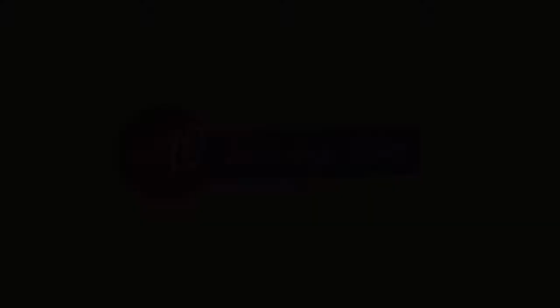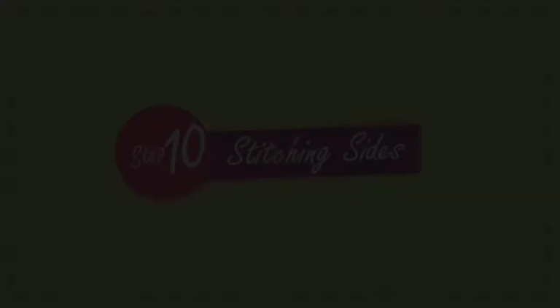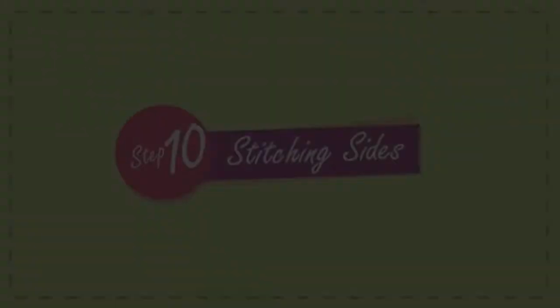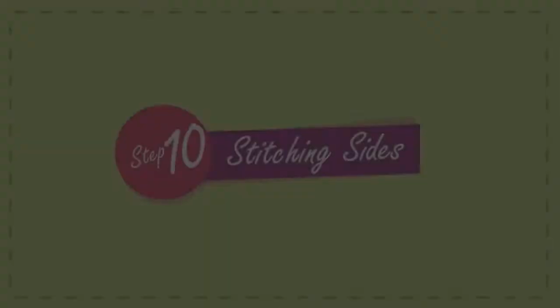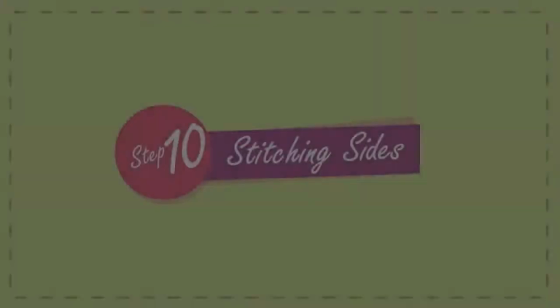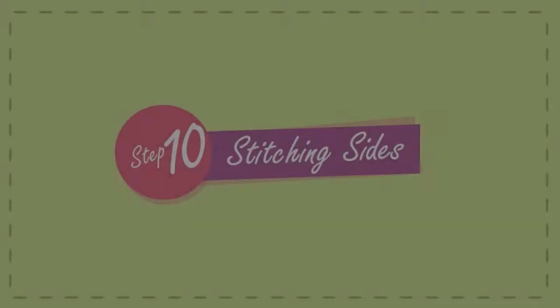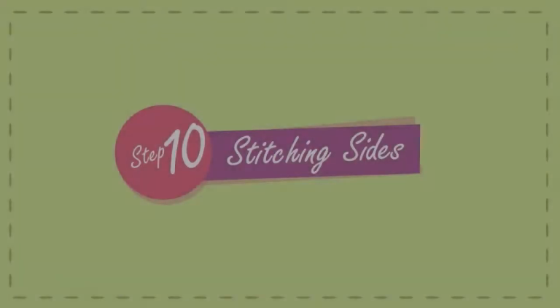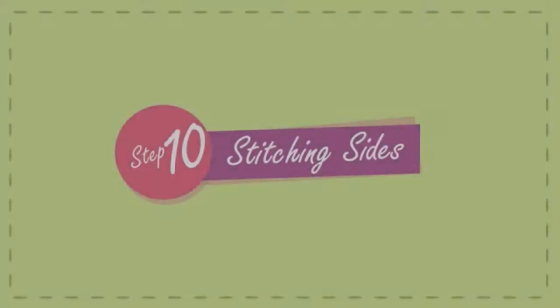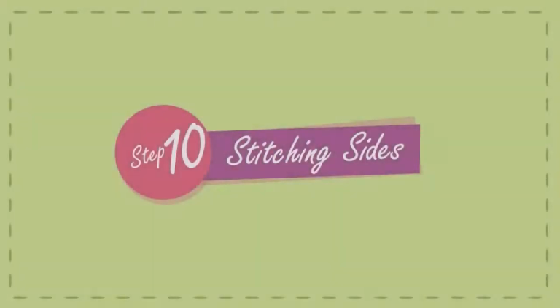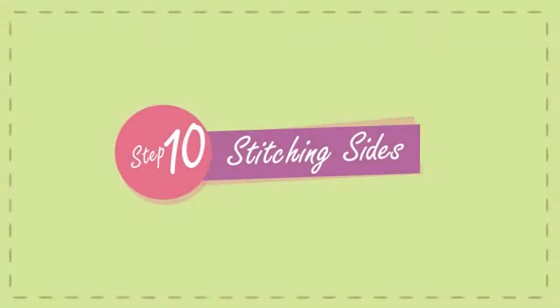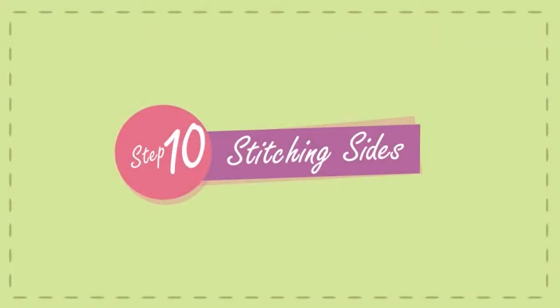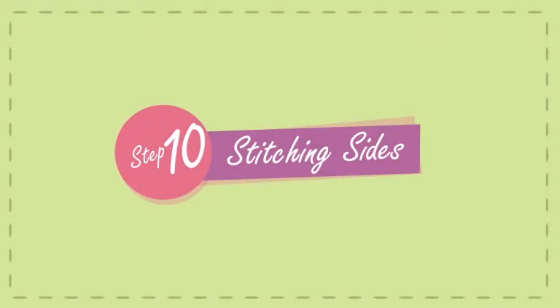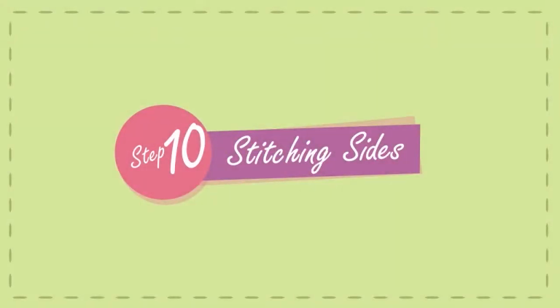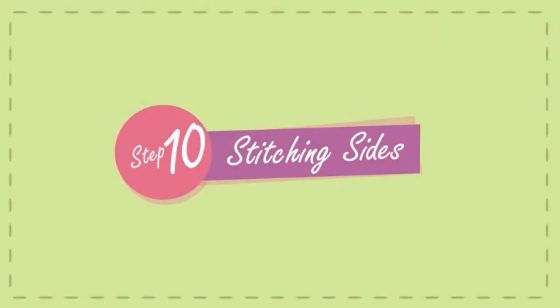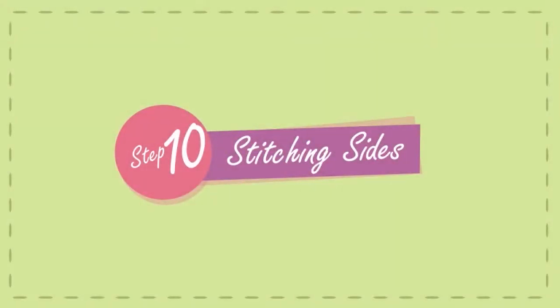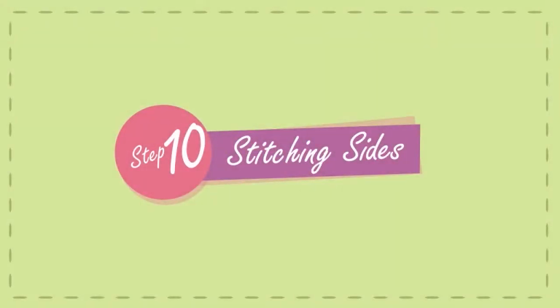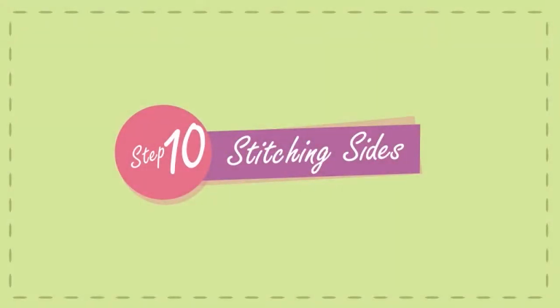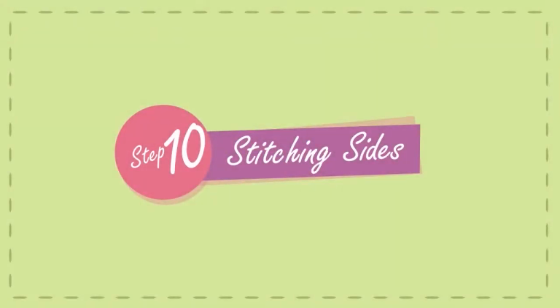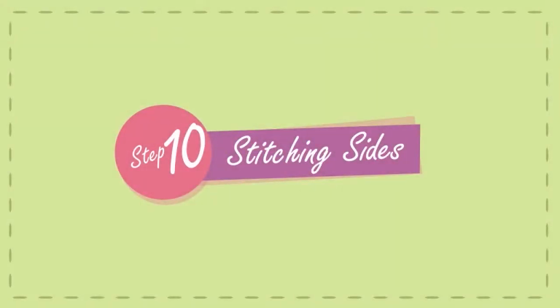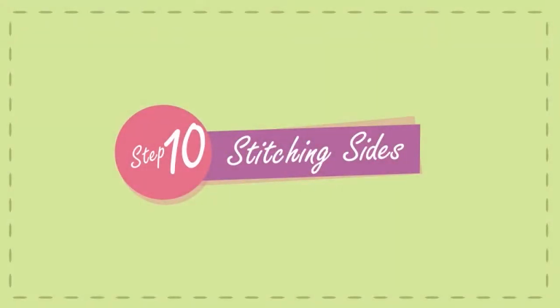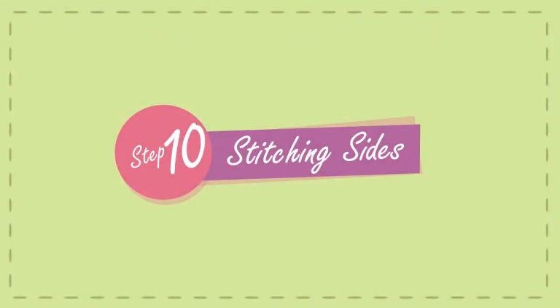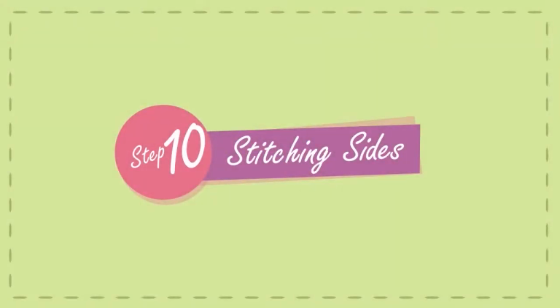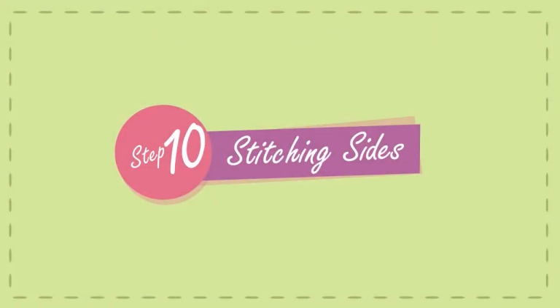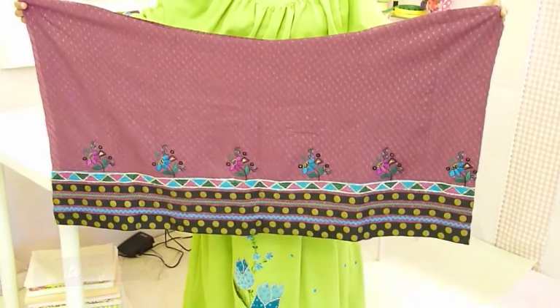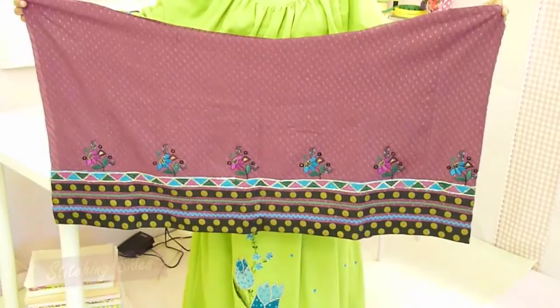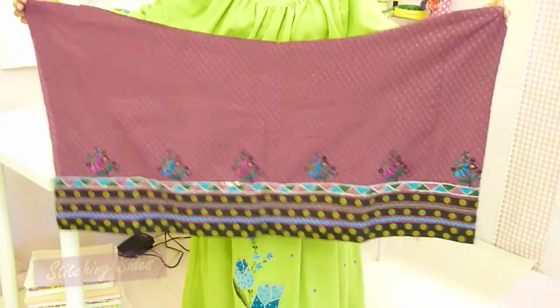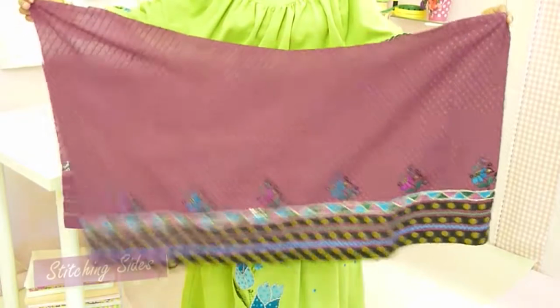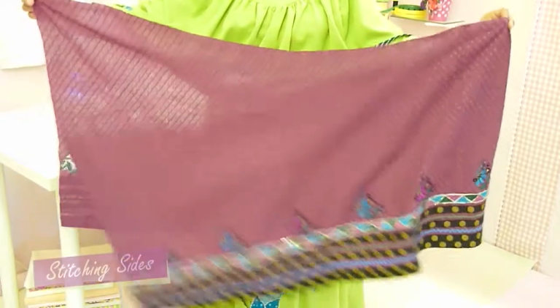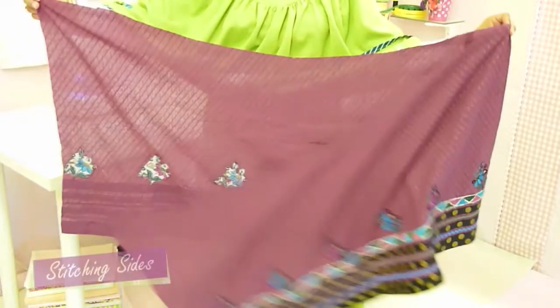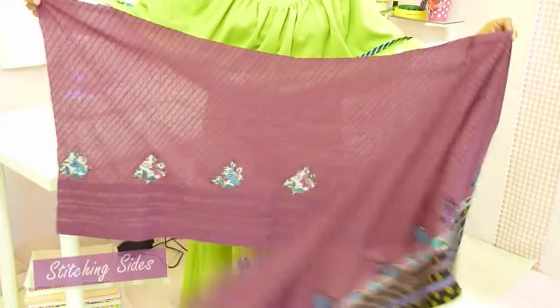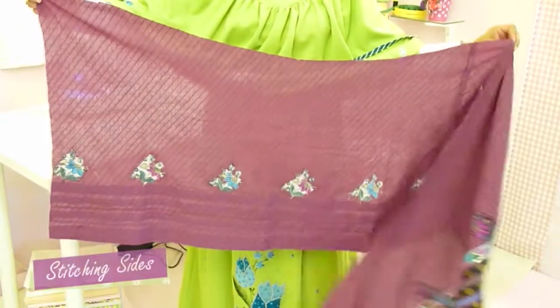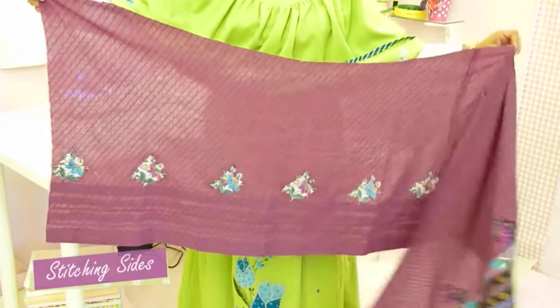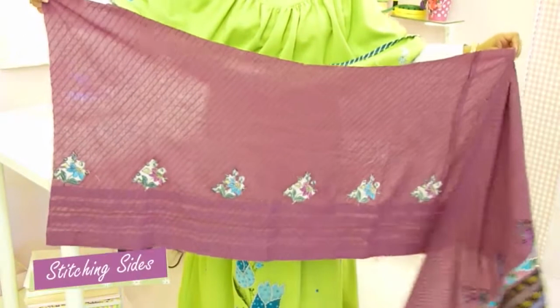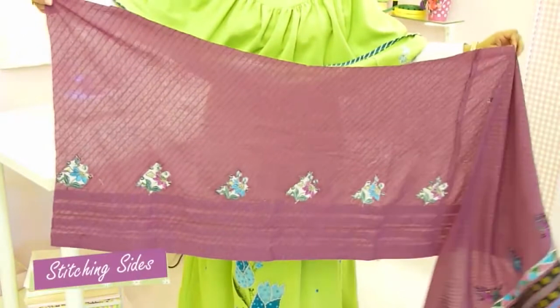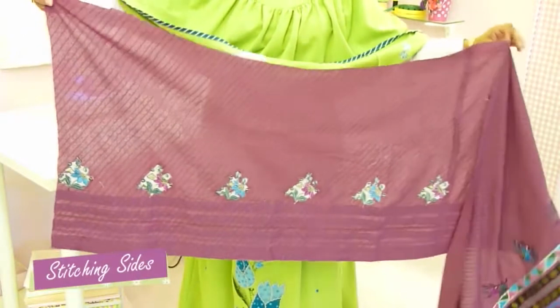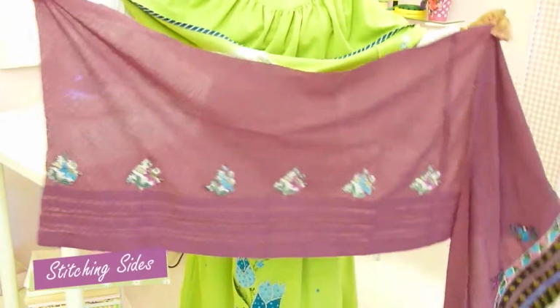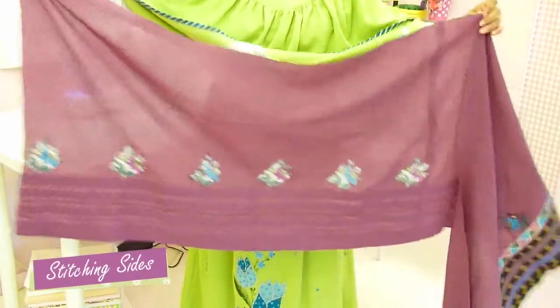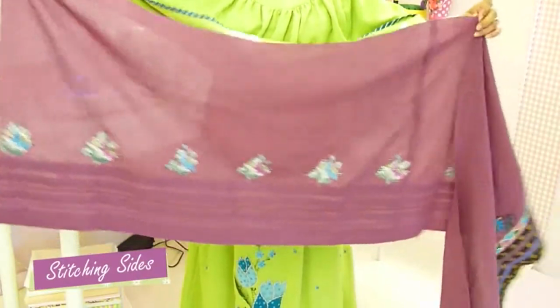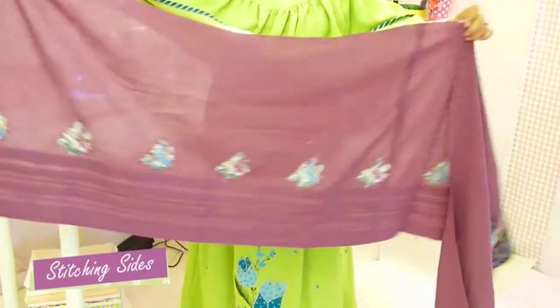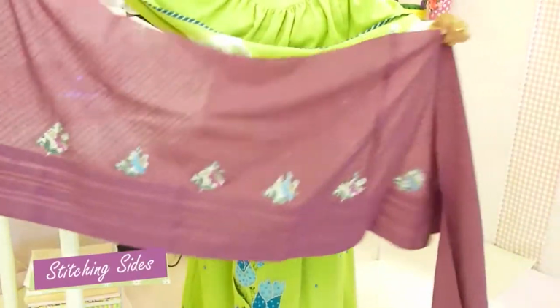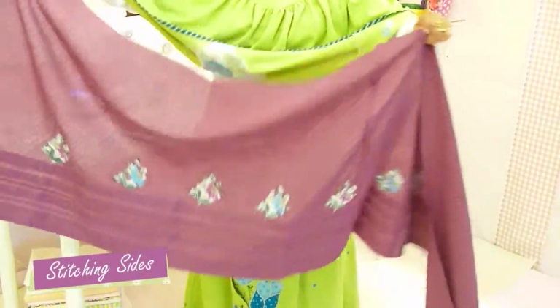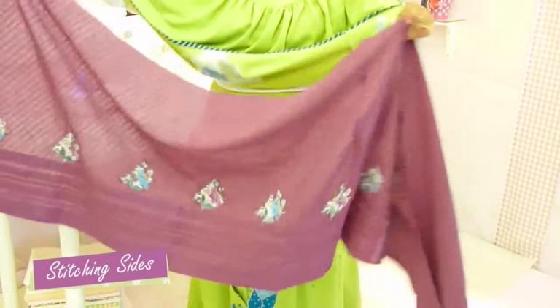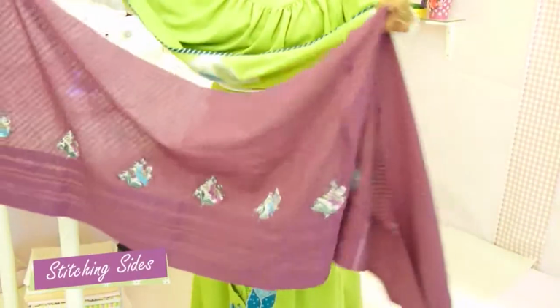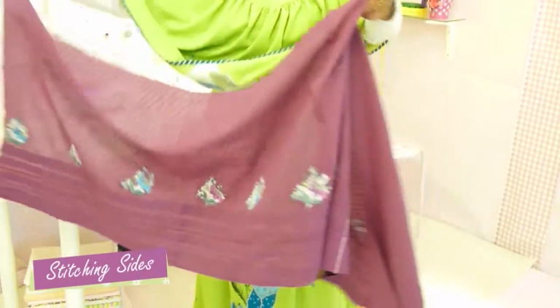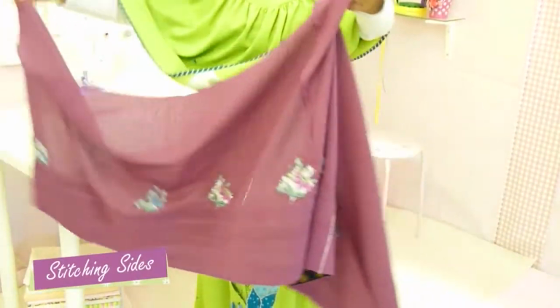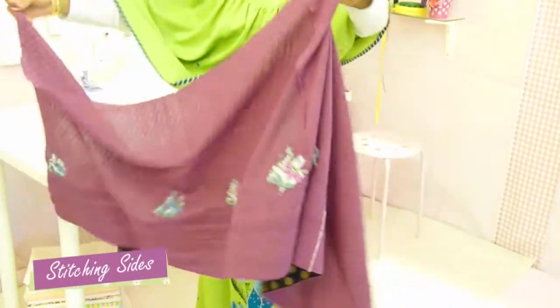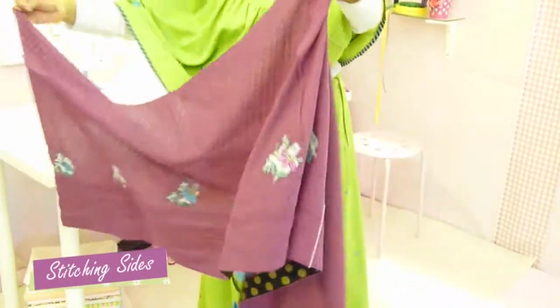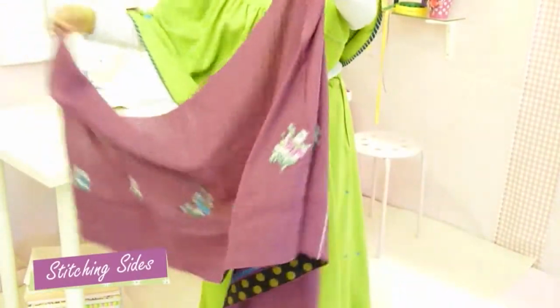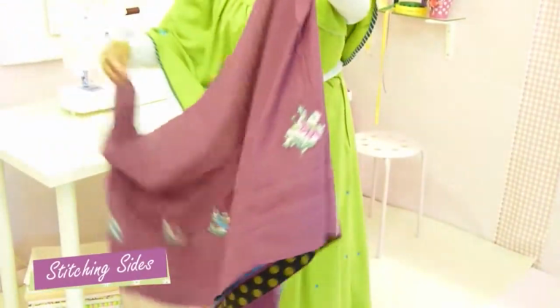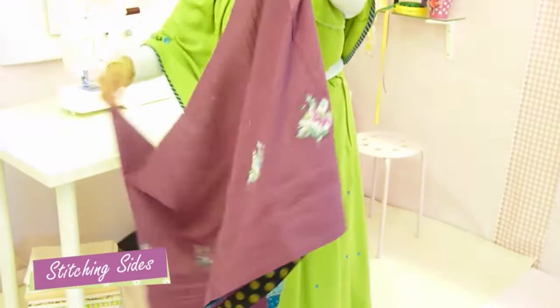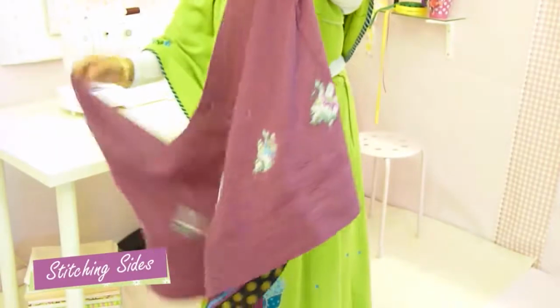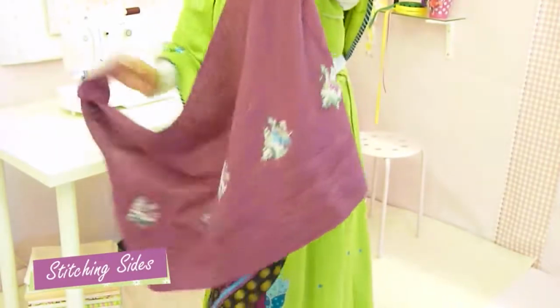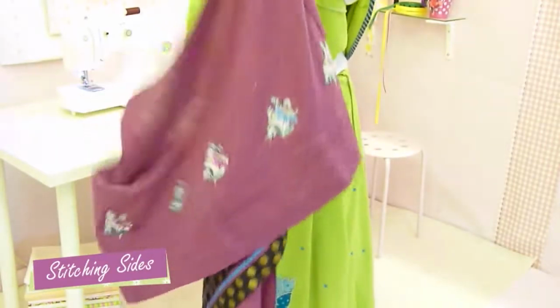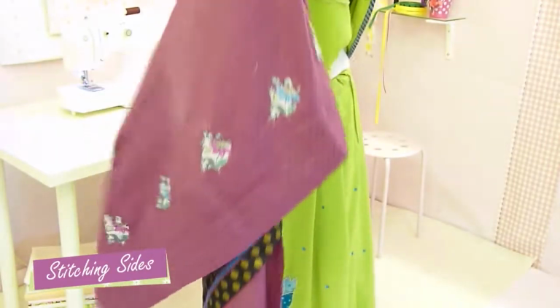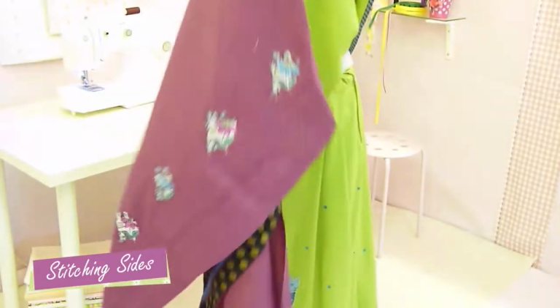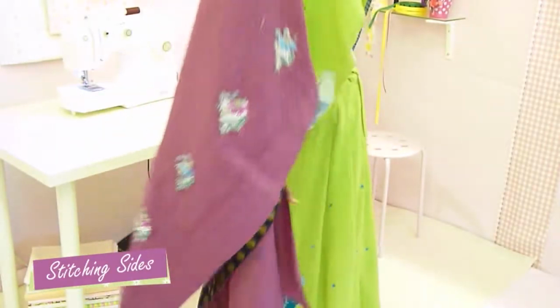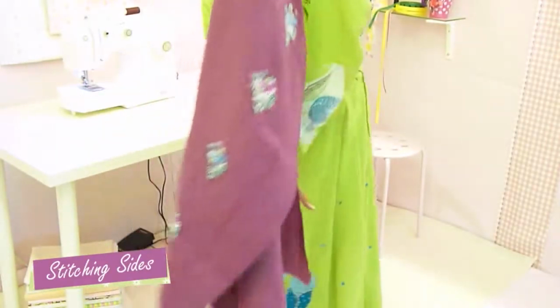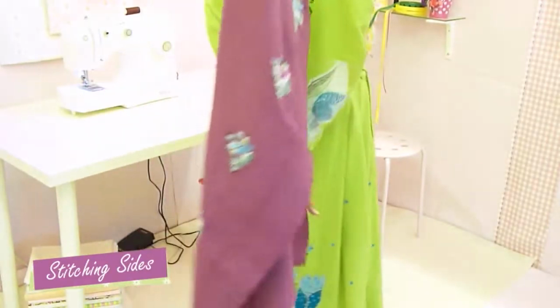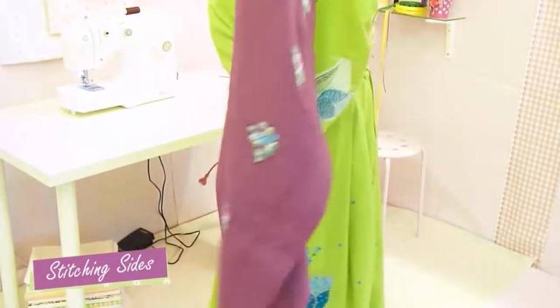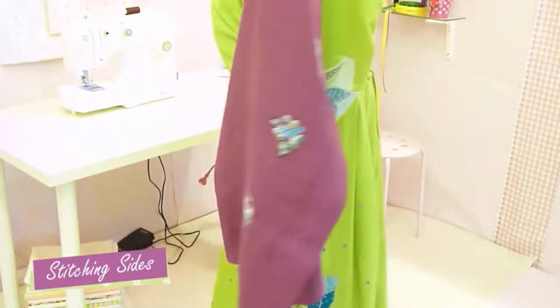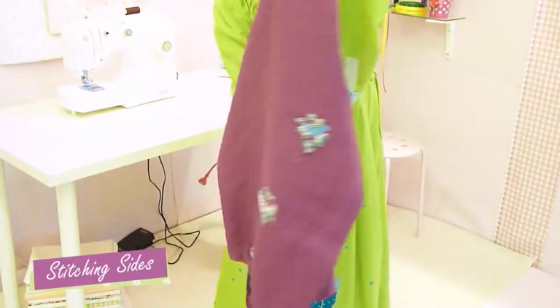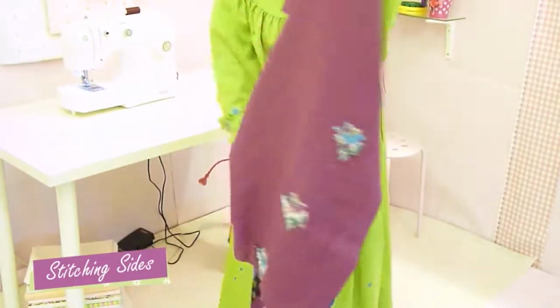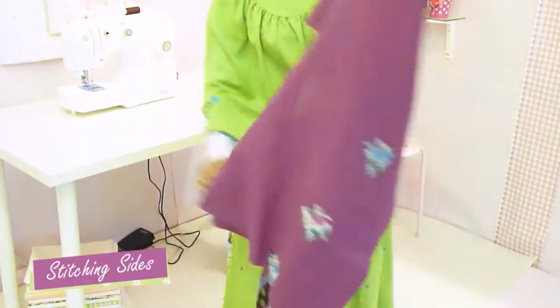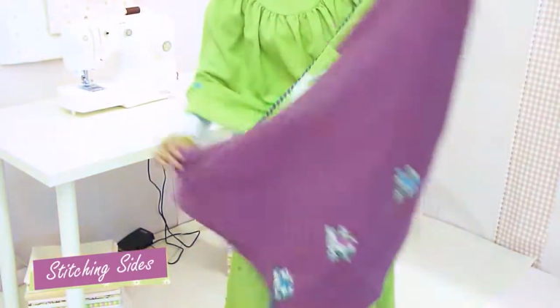Step 10: Stitching Sides. Take a break from the complicated stuff by stitching the sides of the pardi.